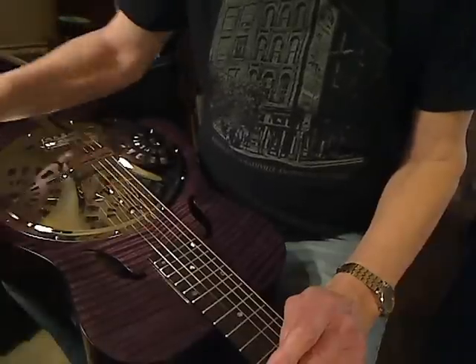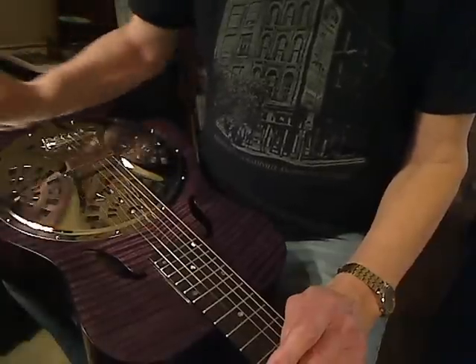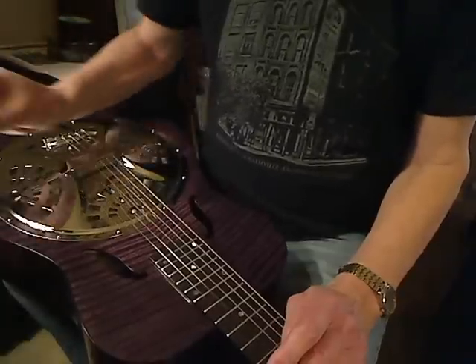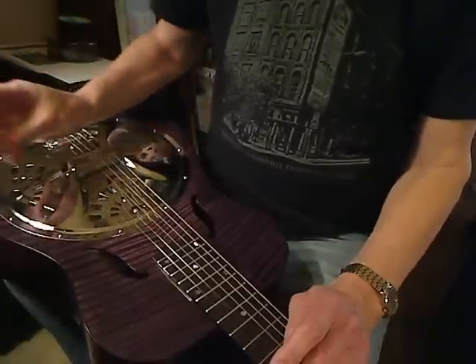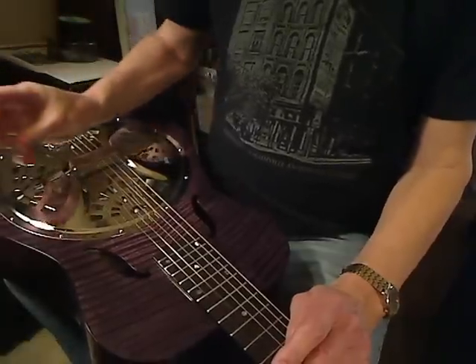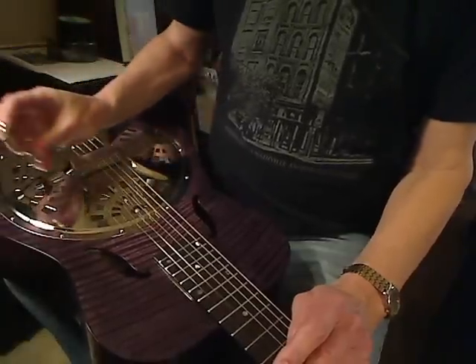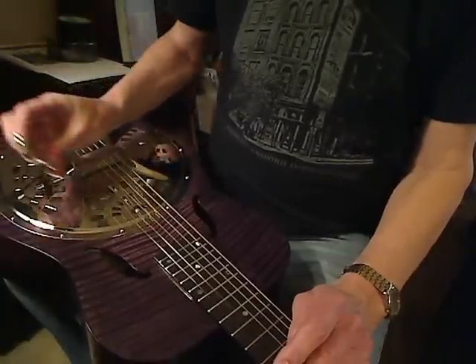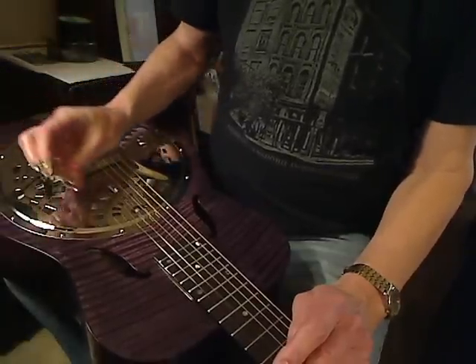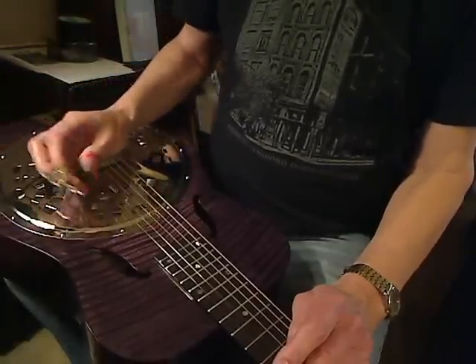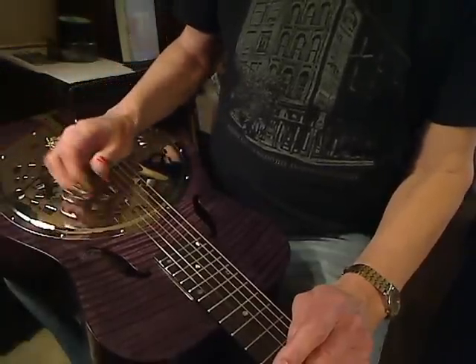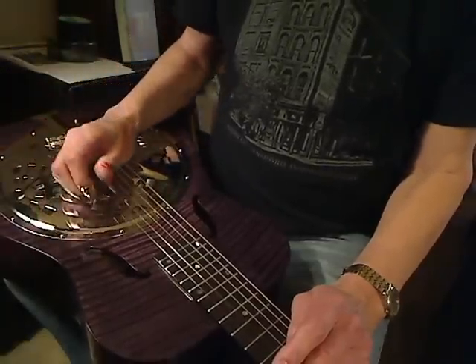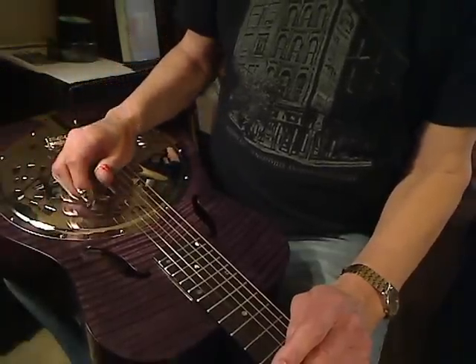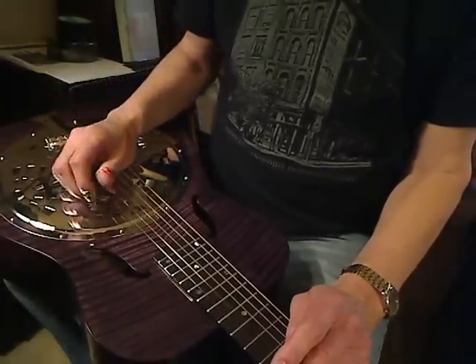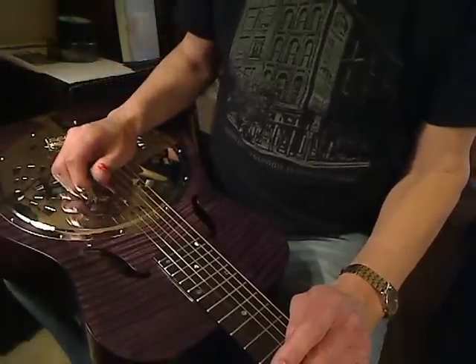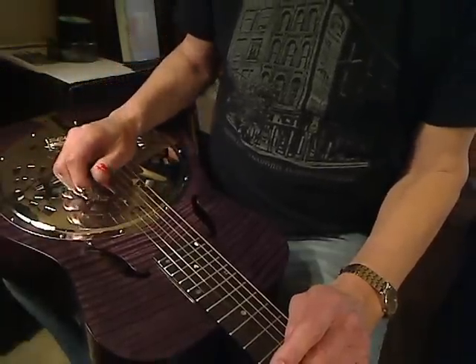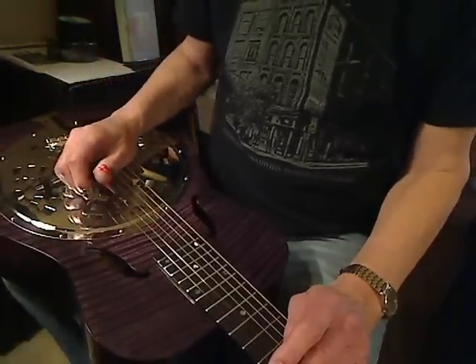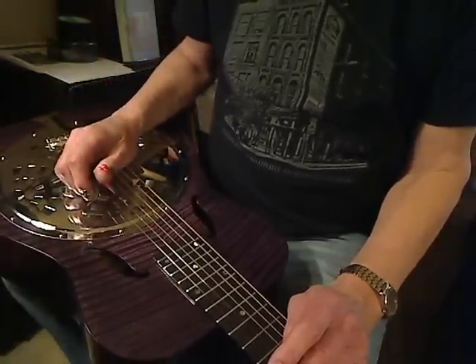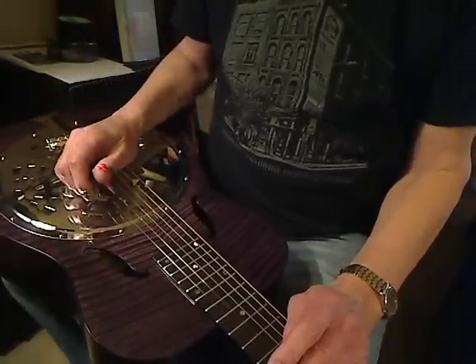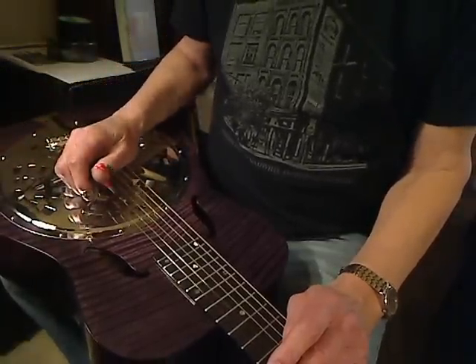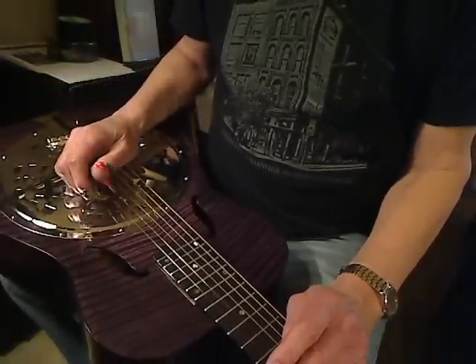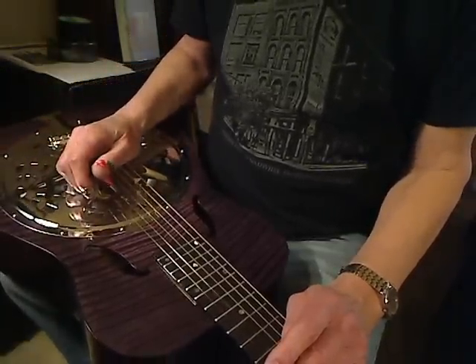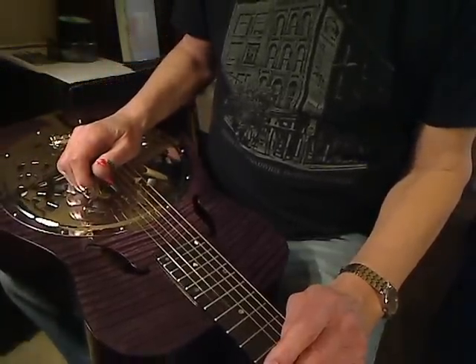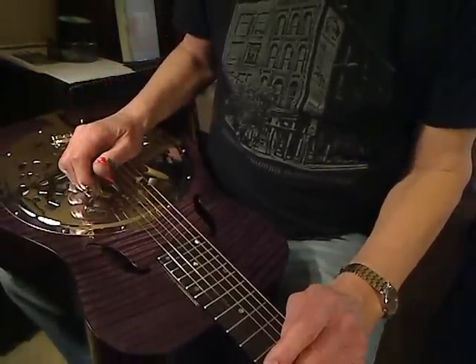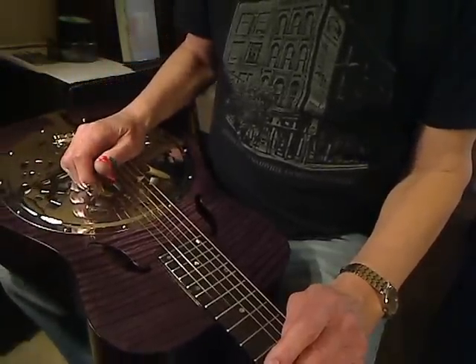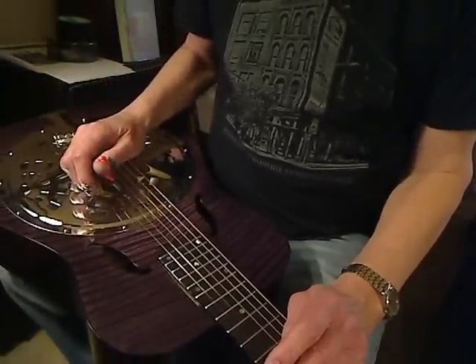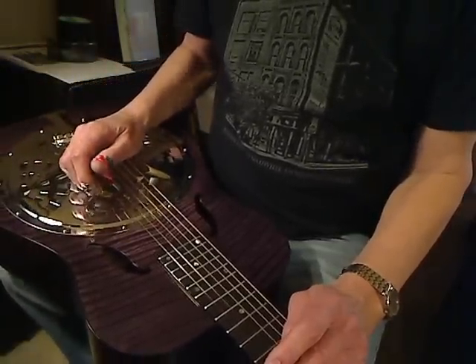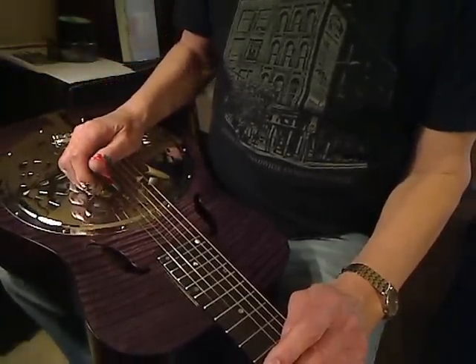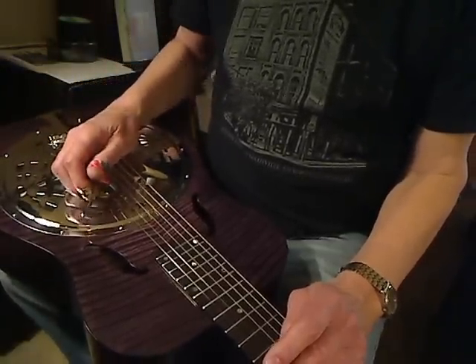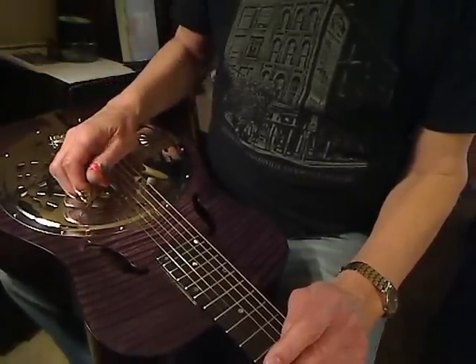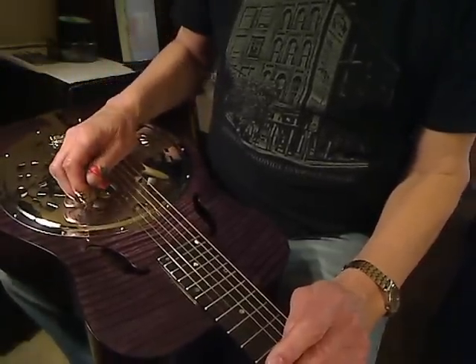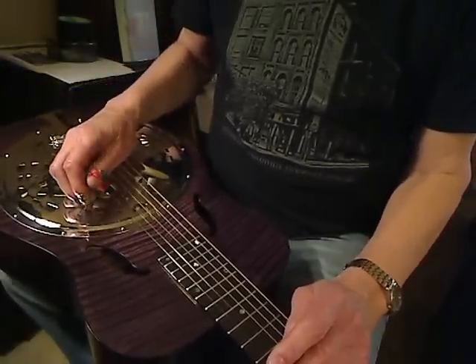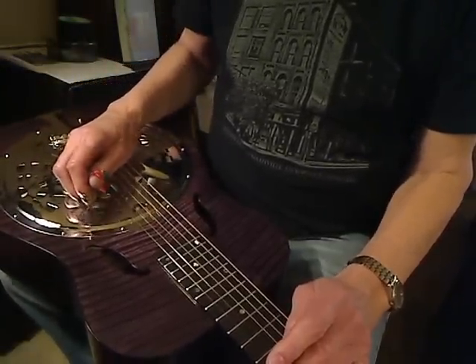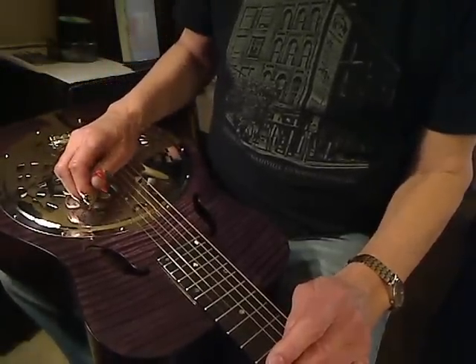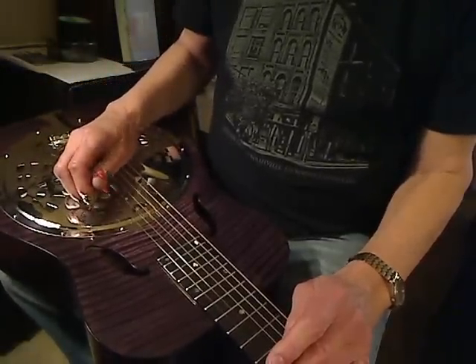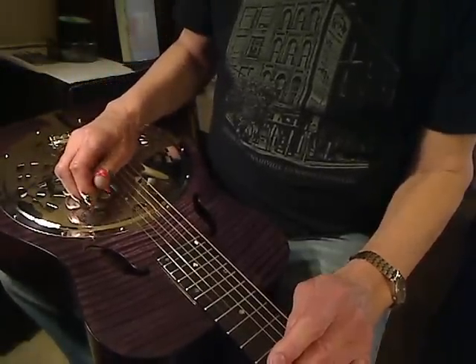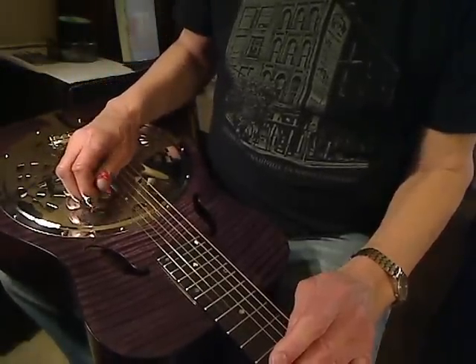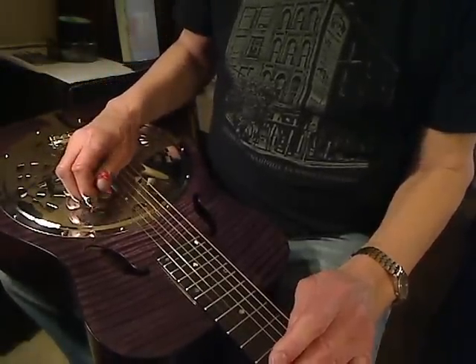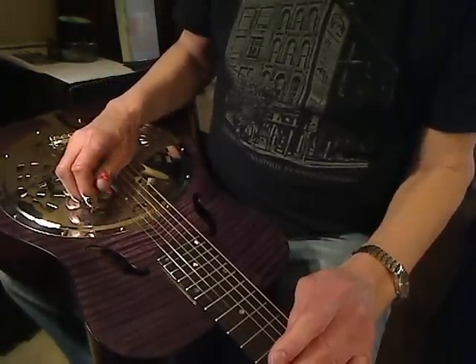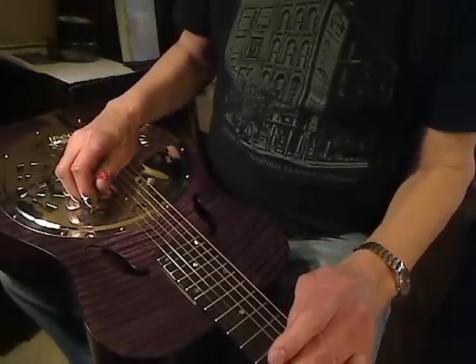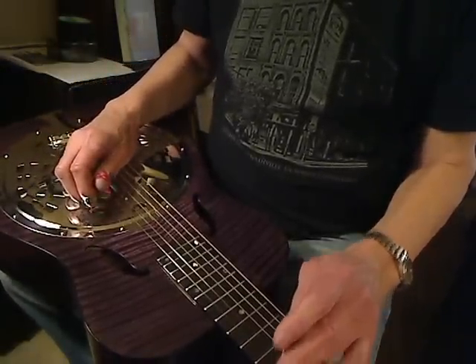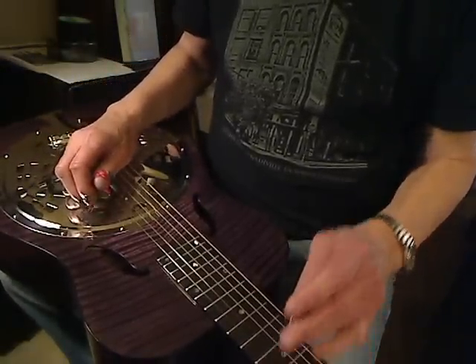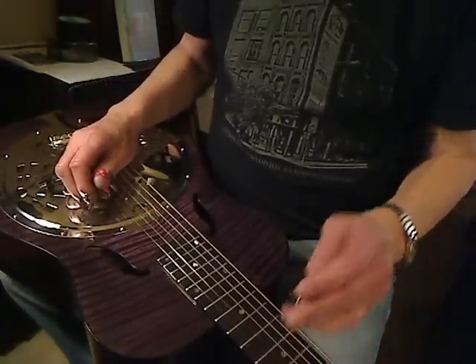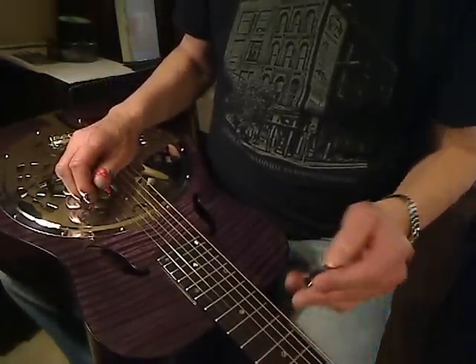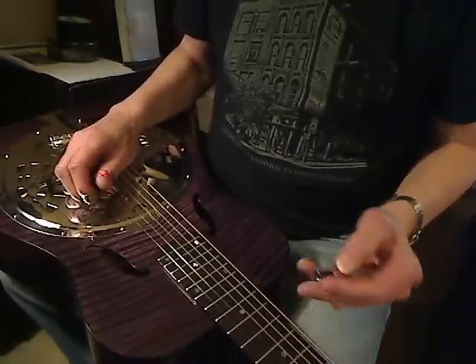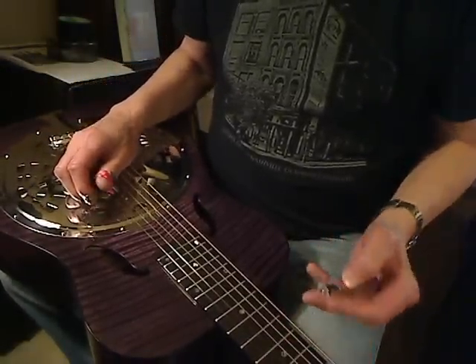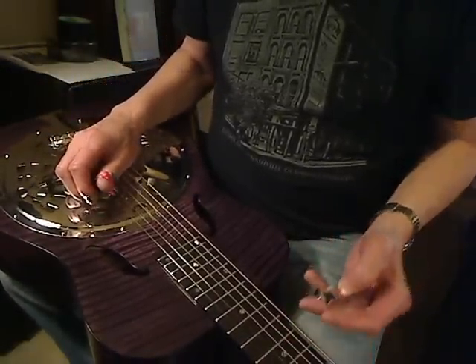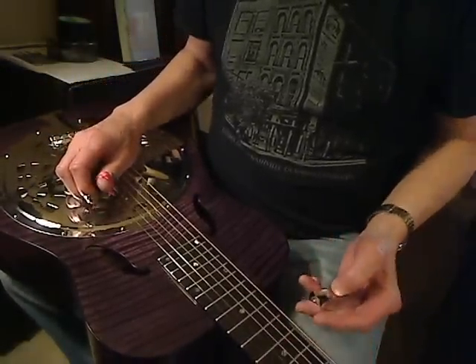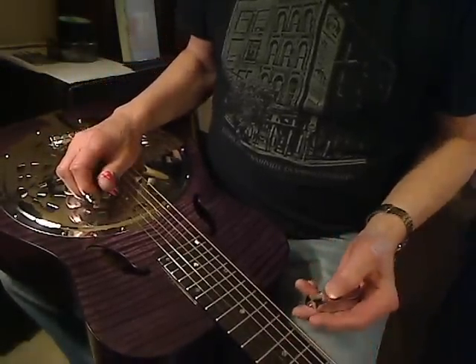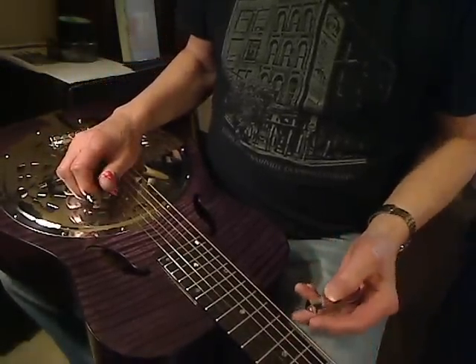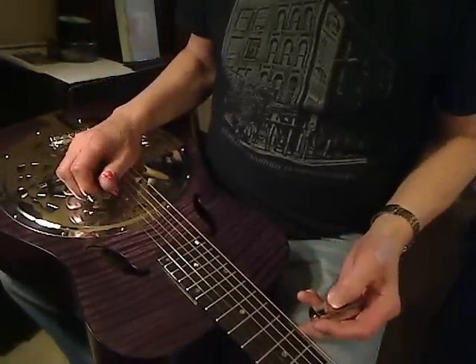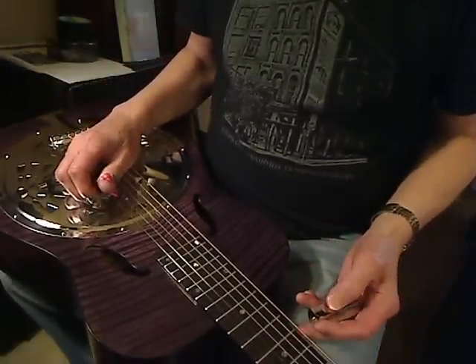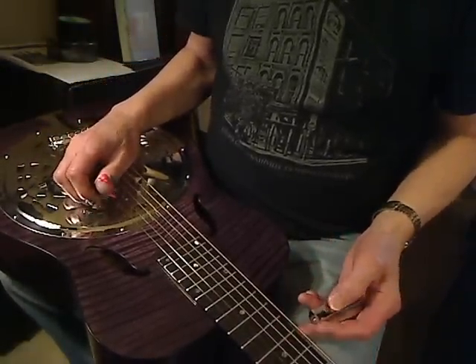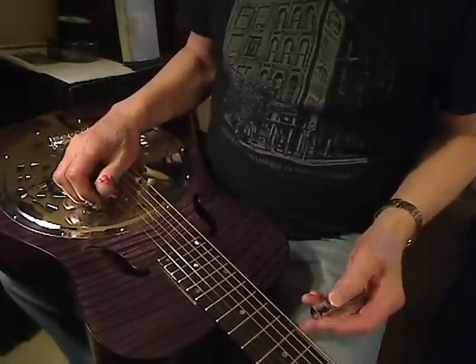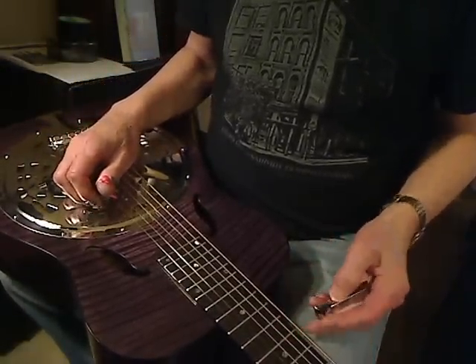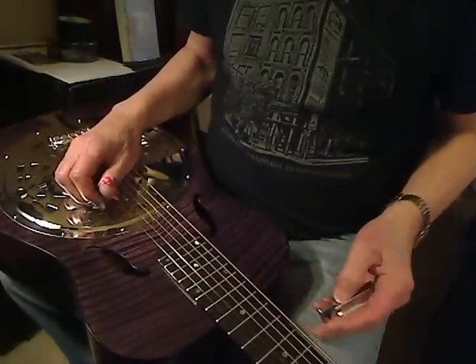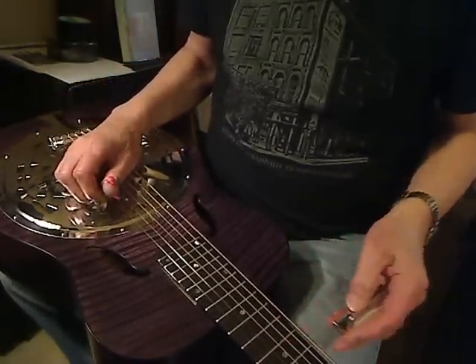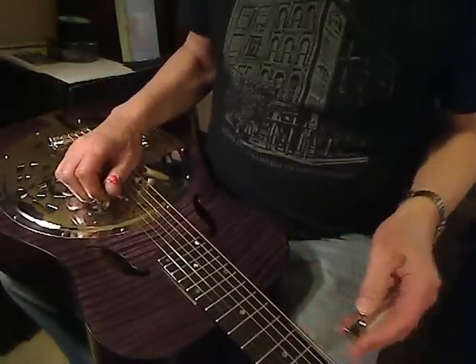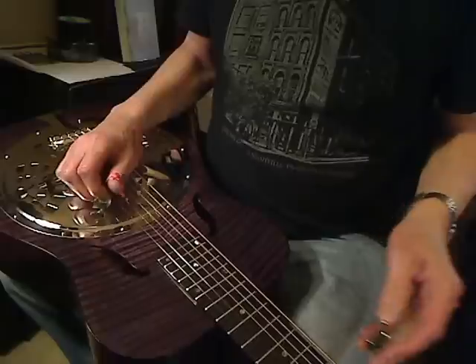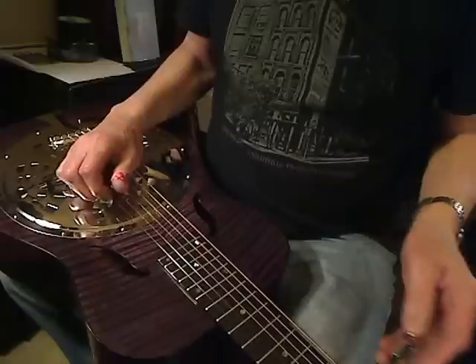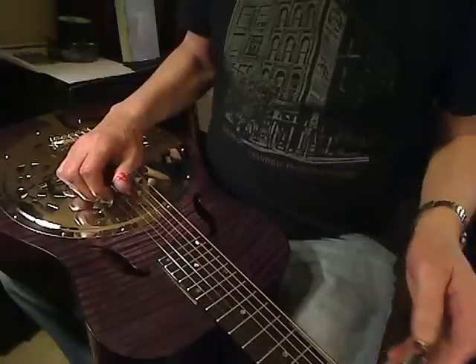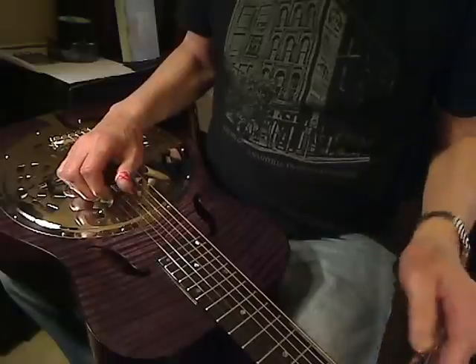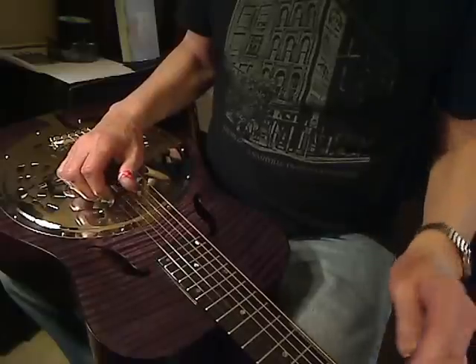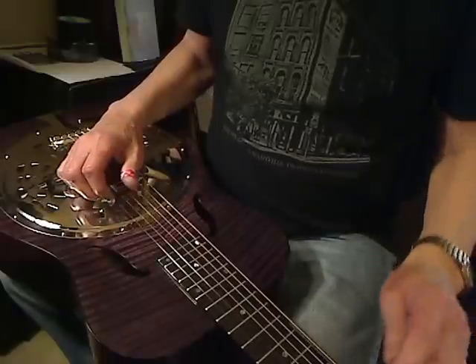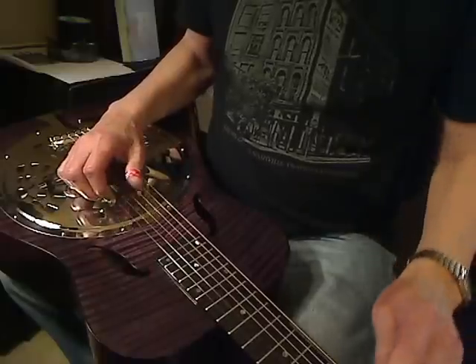Okay, we're going to compare a Clinesmith Curly Maple to a Shearhorn Curly Maple guitar. Here we go with the Clinesmith.